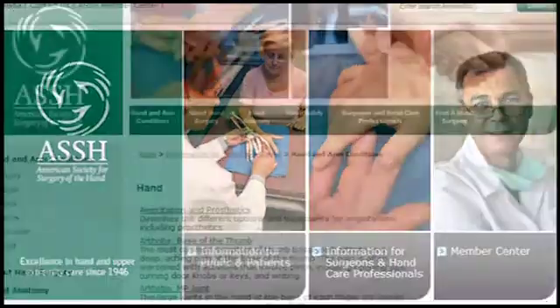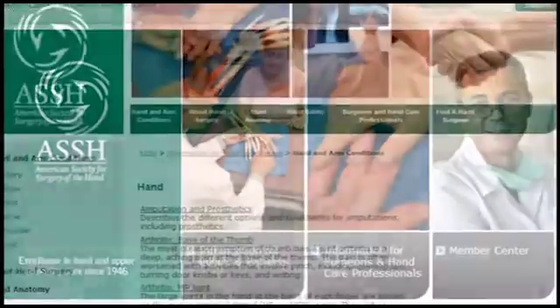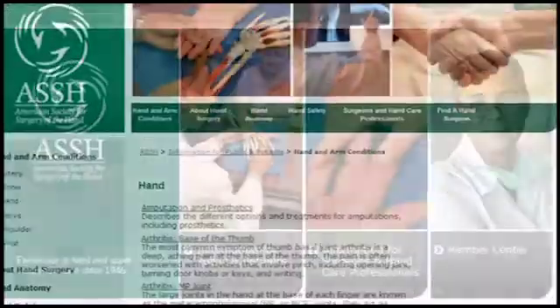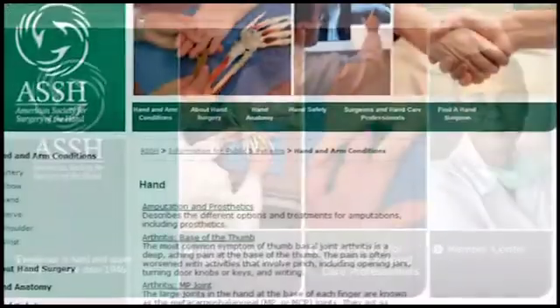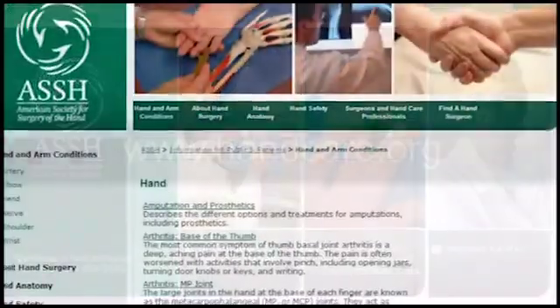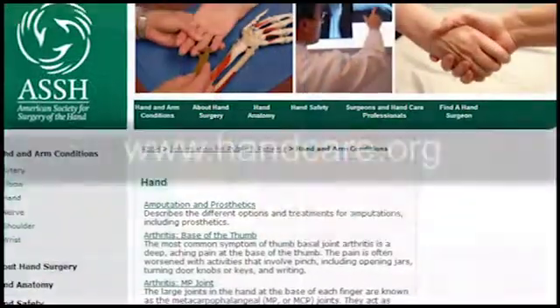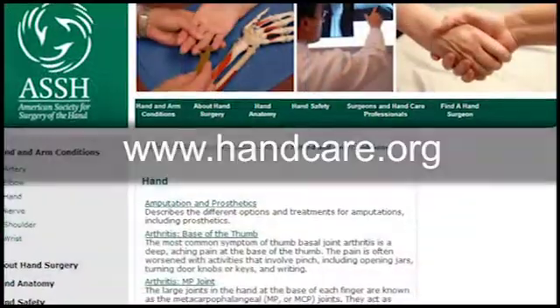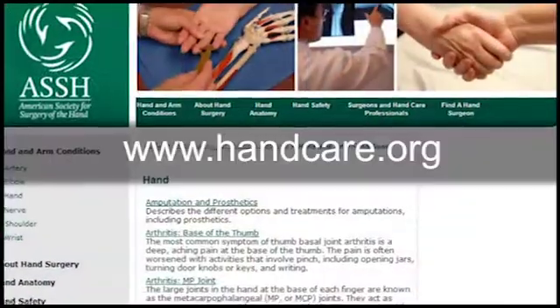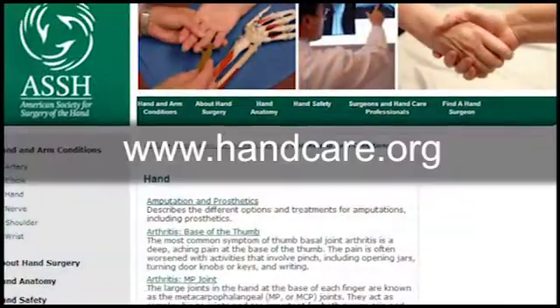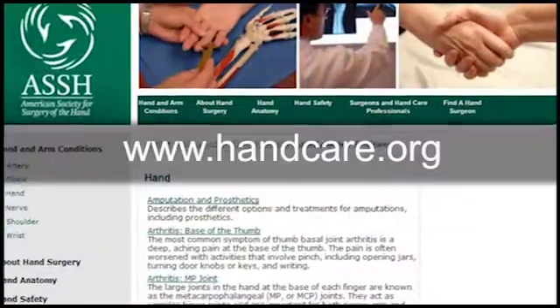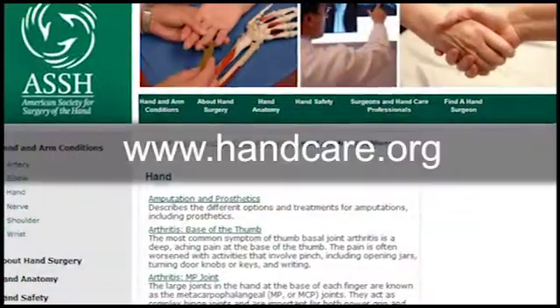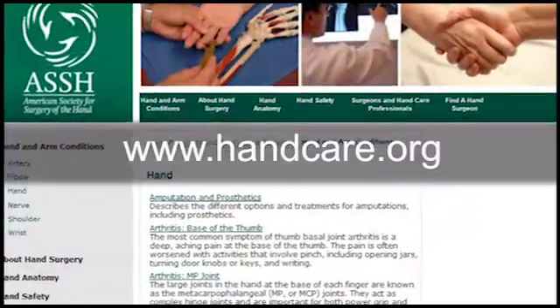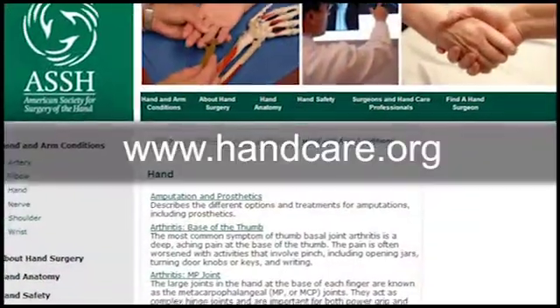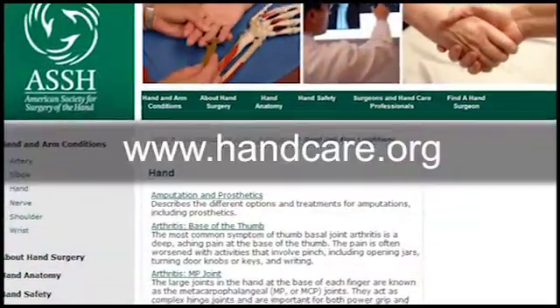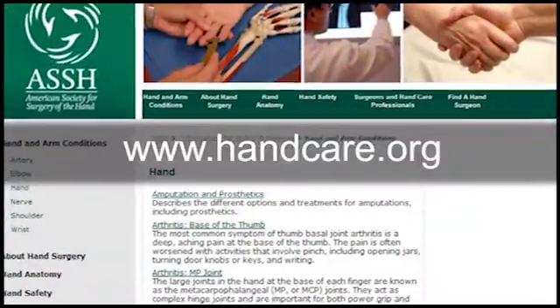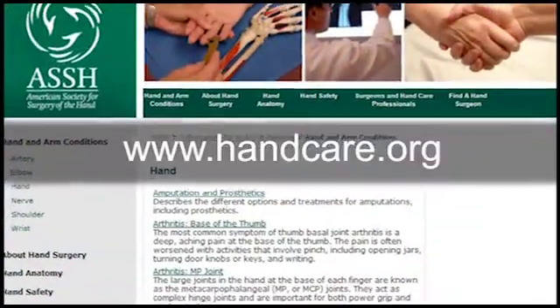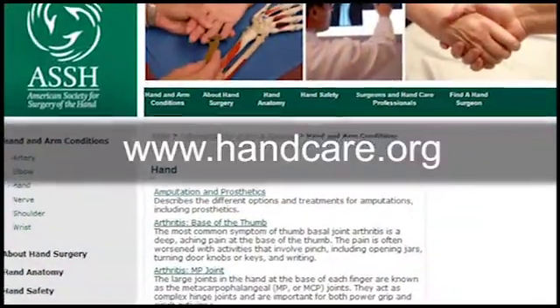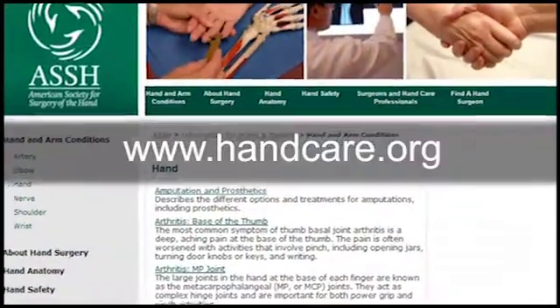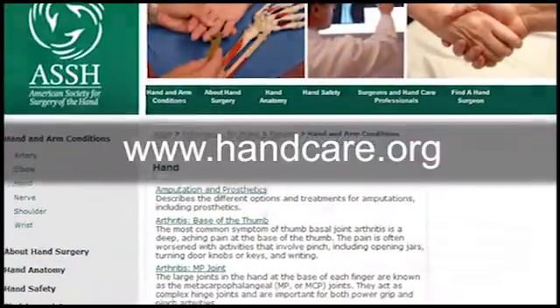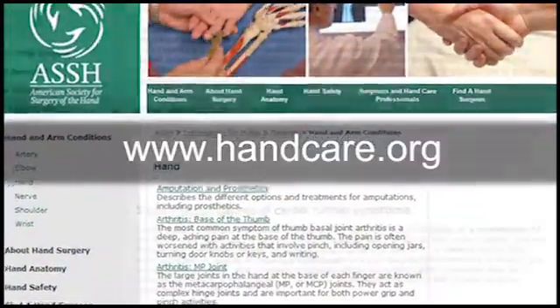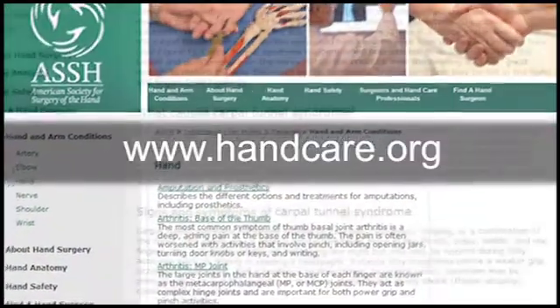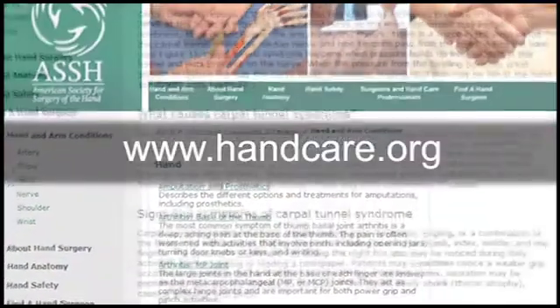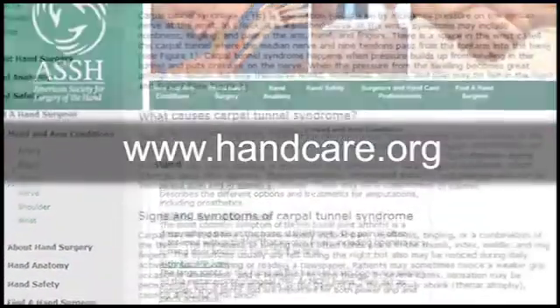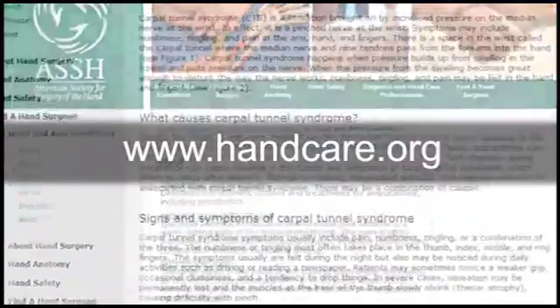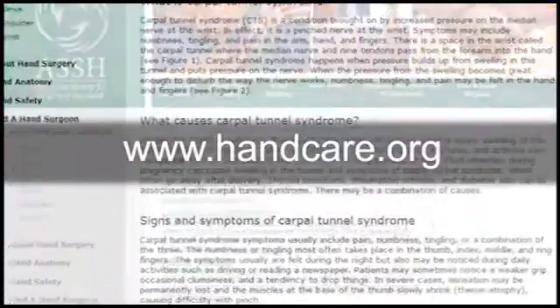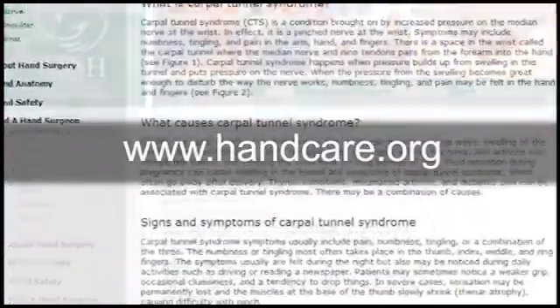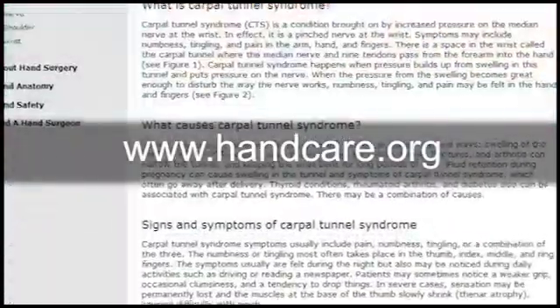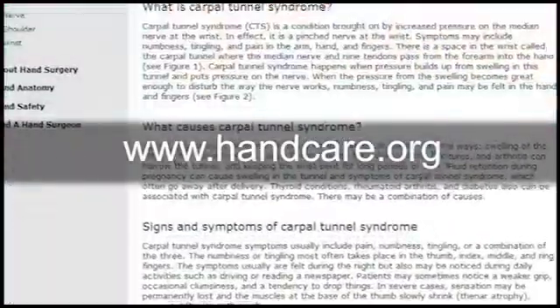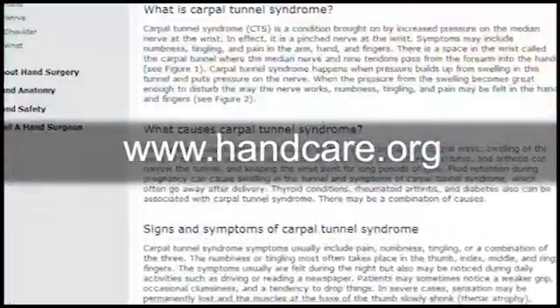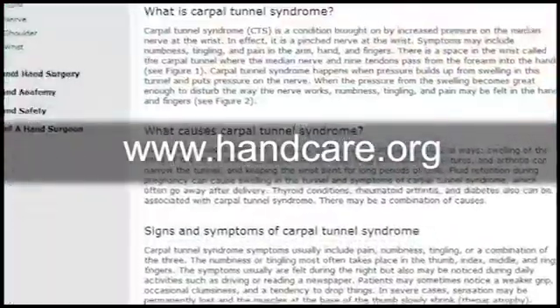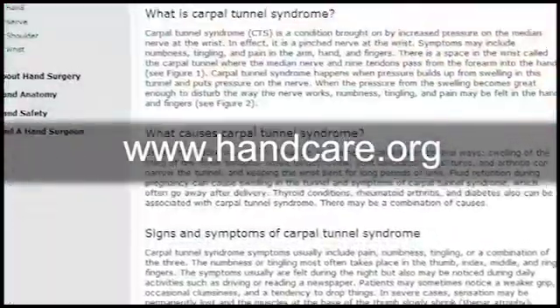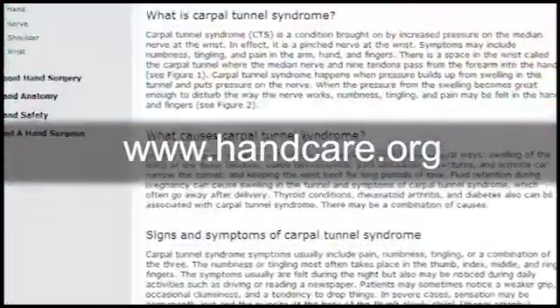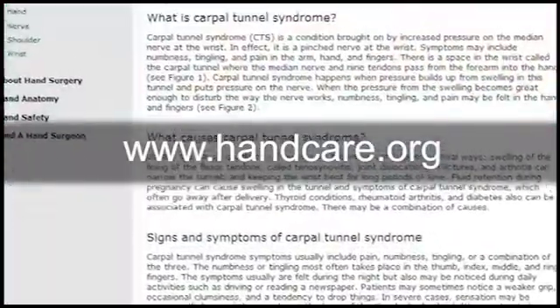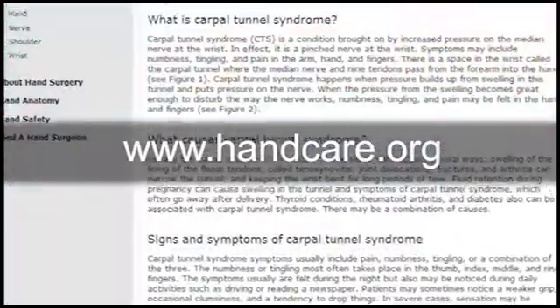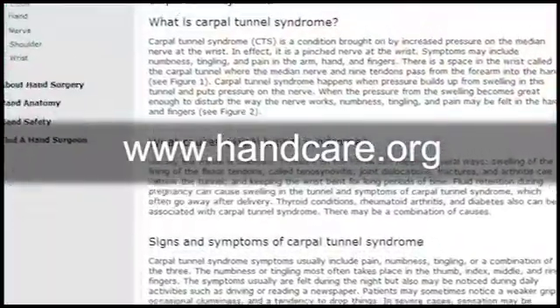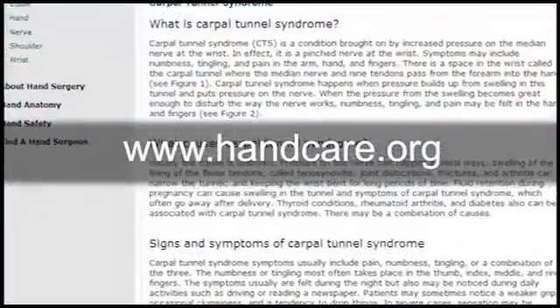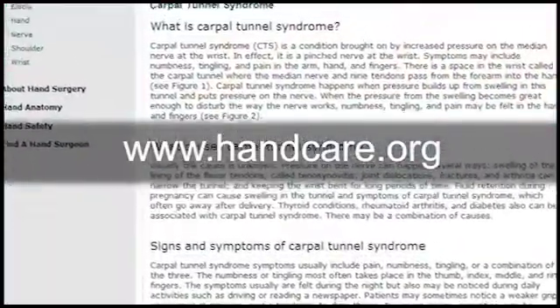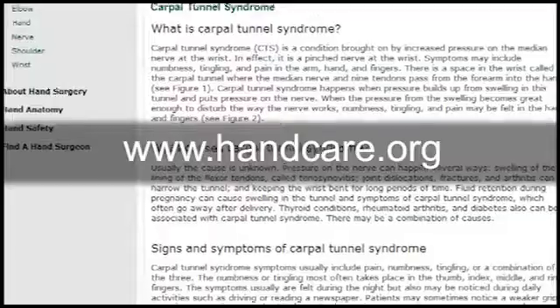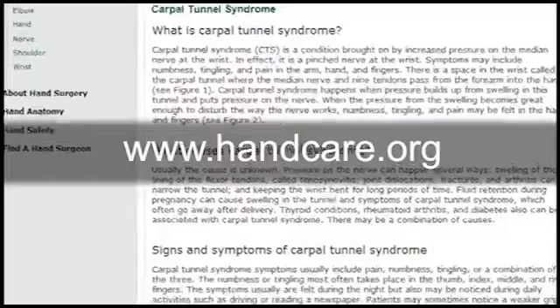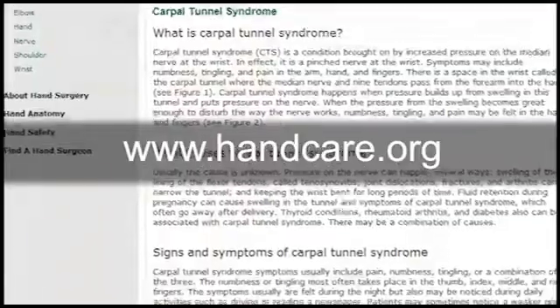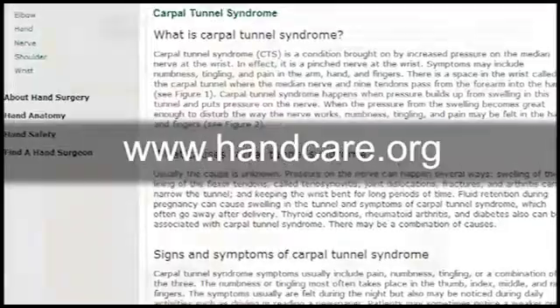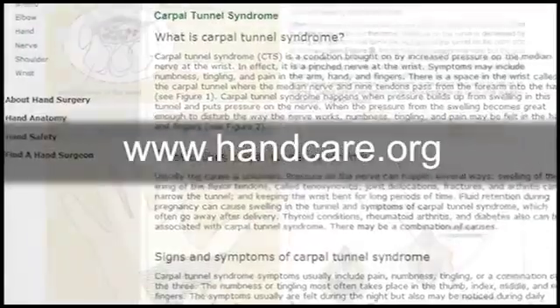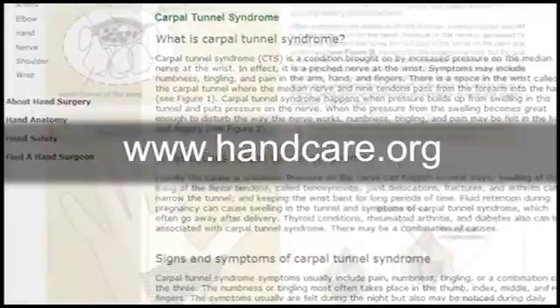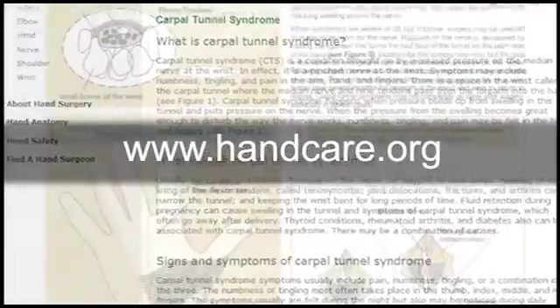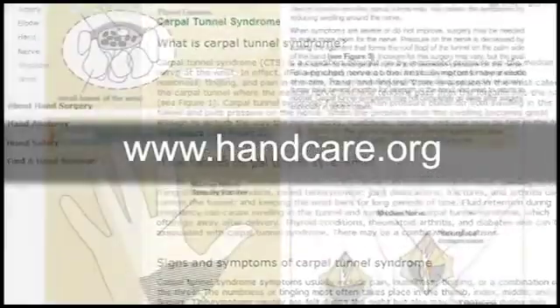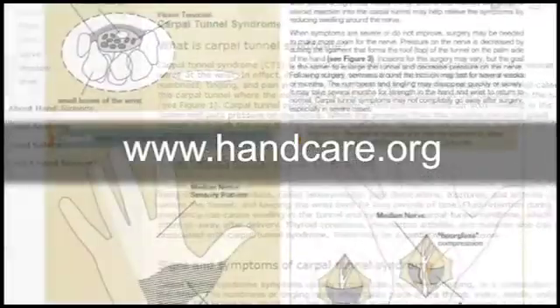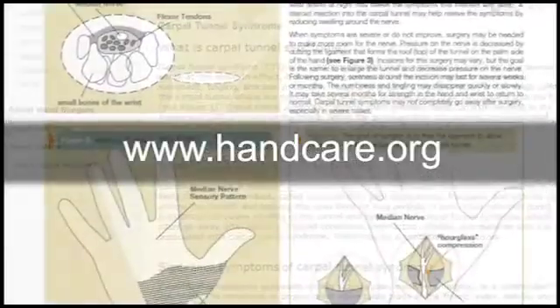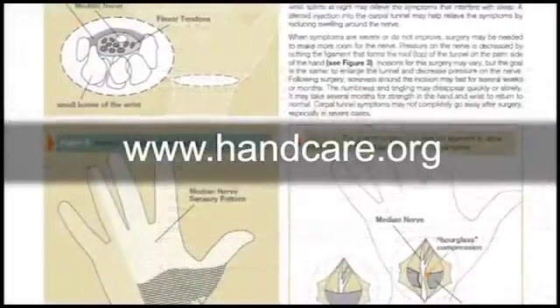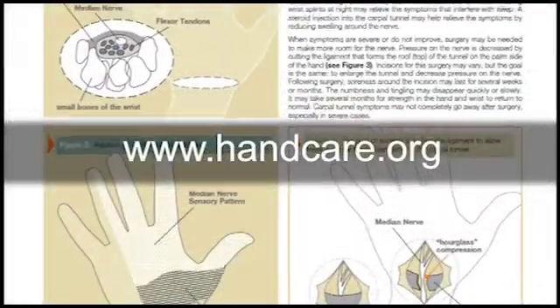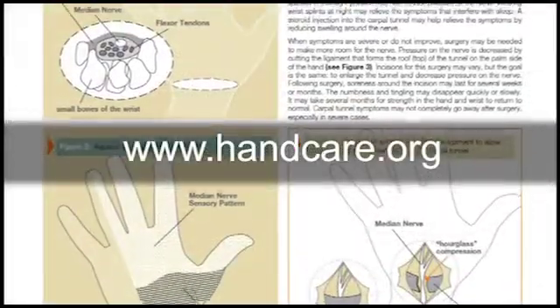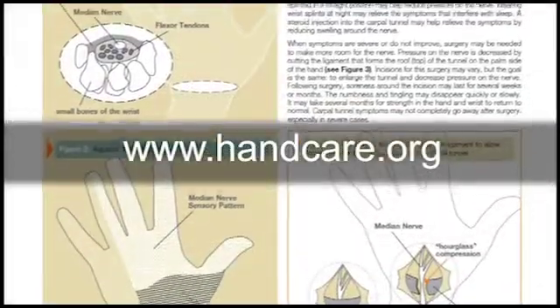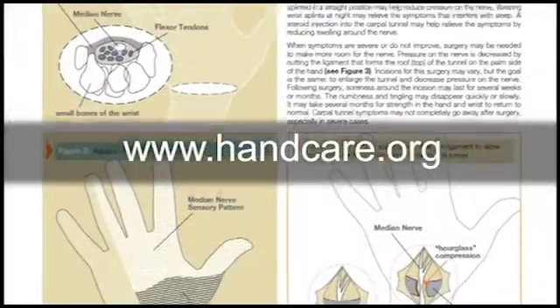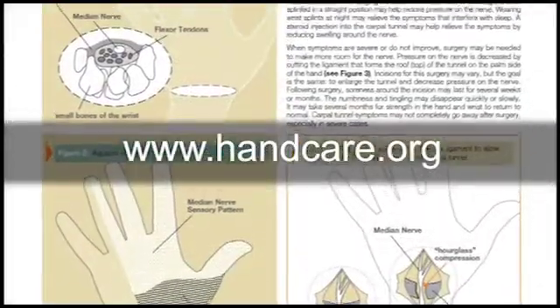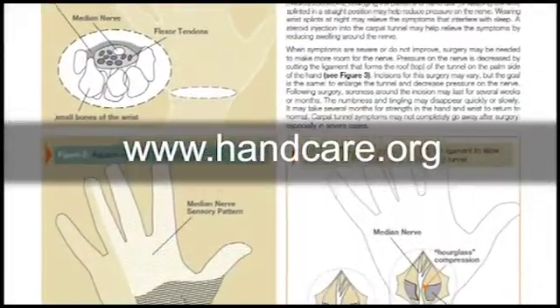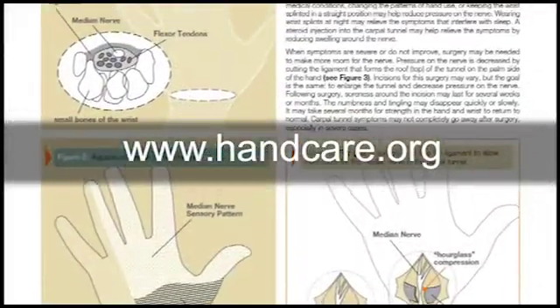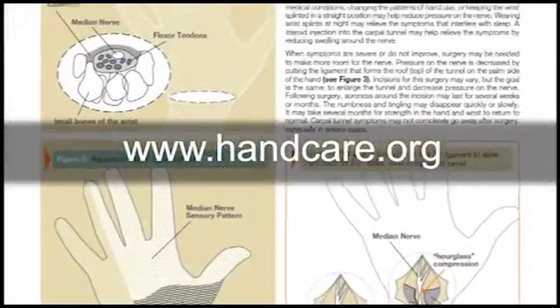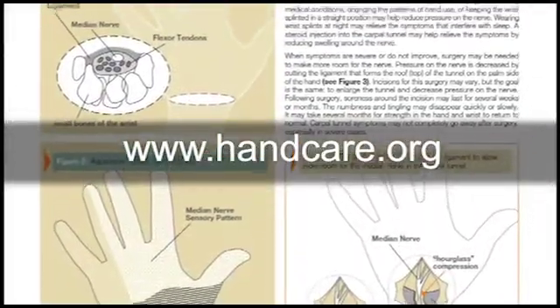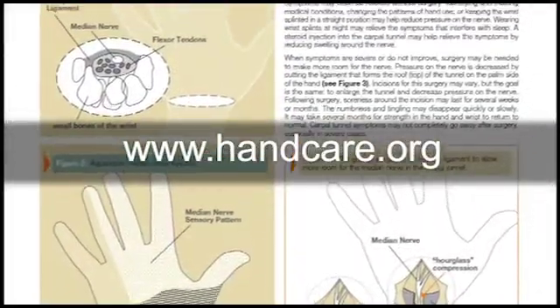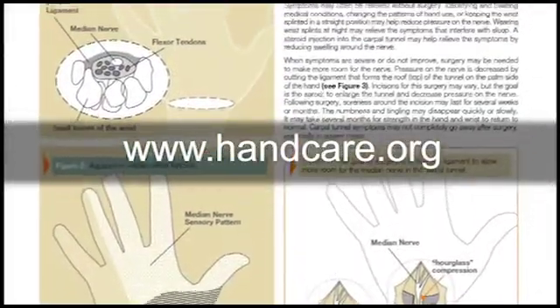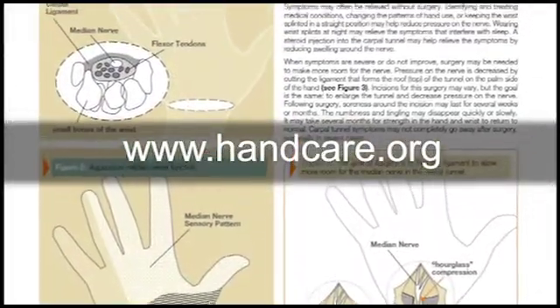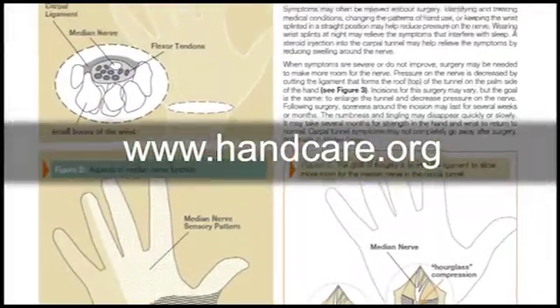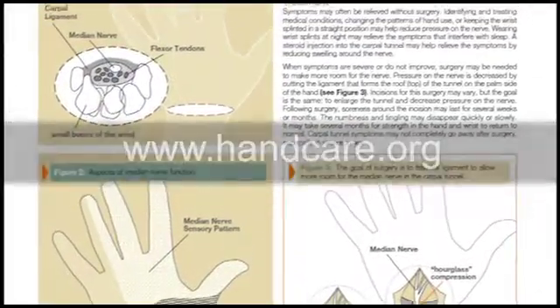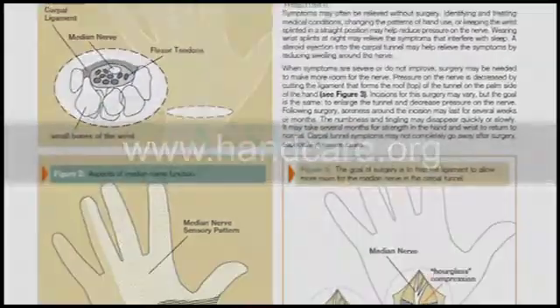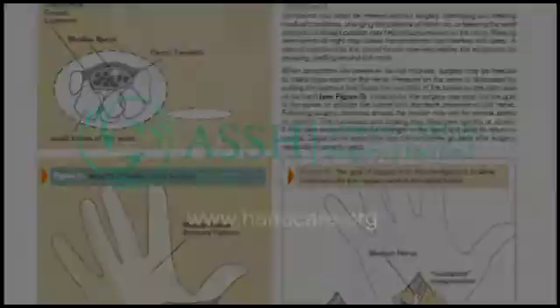If you have carpal tunnel syndrome or any other cause of hand pain, consult a hand surgeon. Visit the American Society for Surgery of the Hand online at www.handcare.org to learn more and find a qualified hand surgeon in your area.